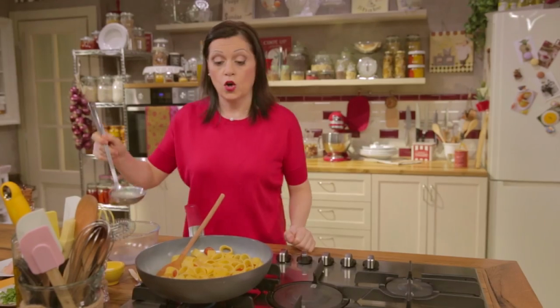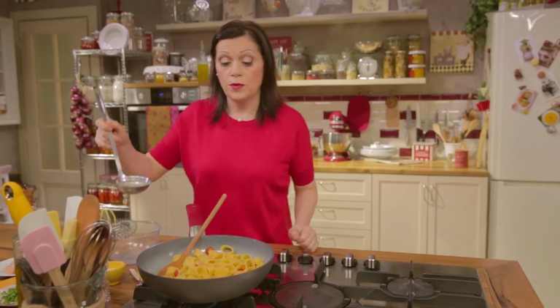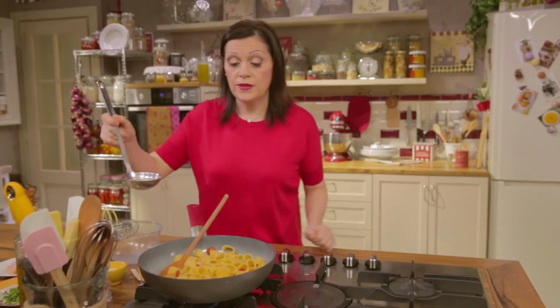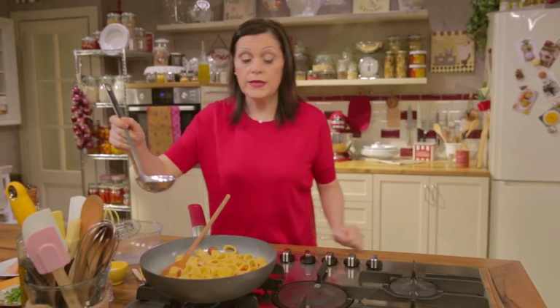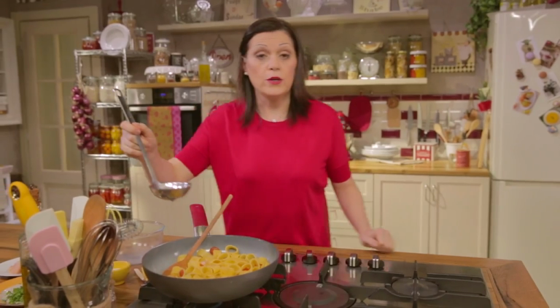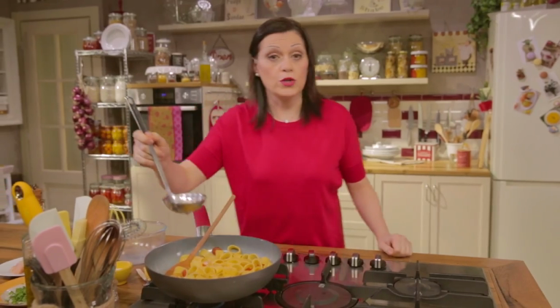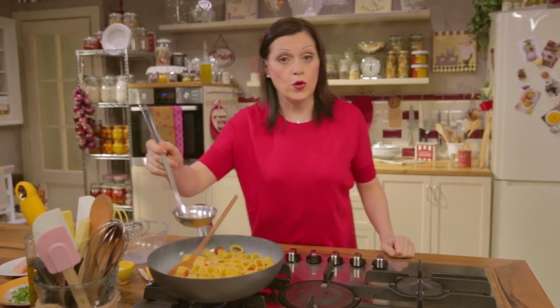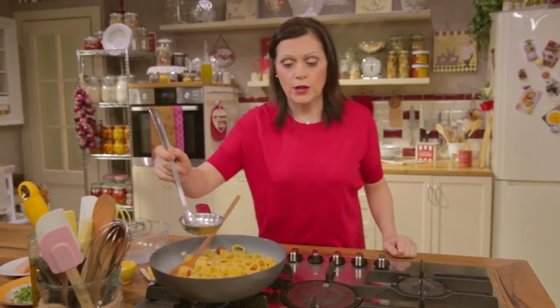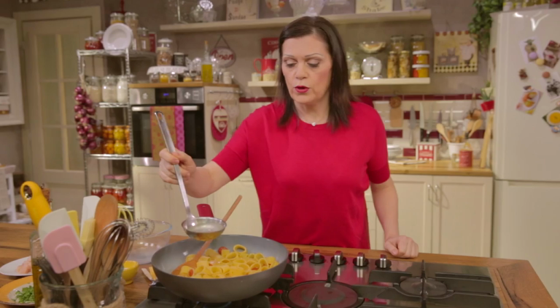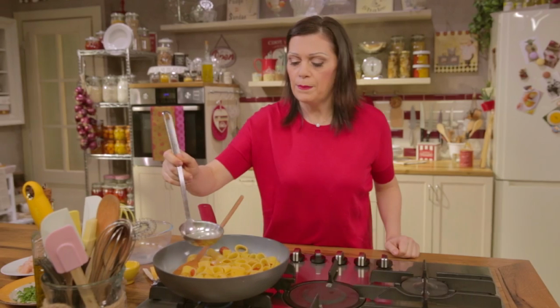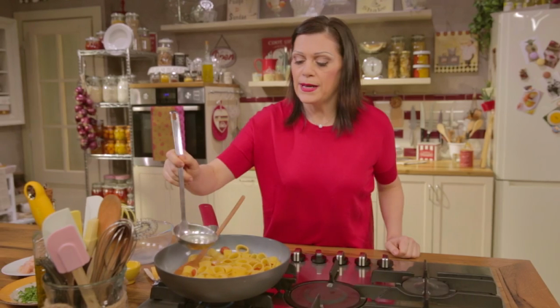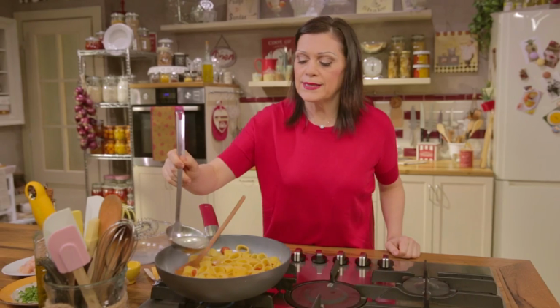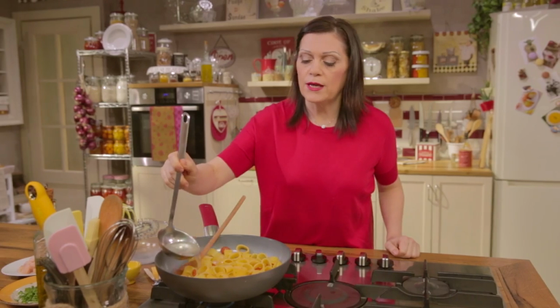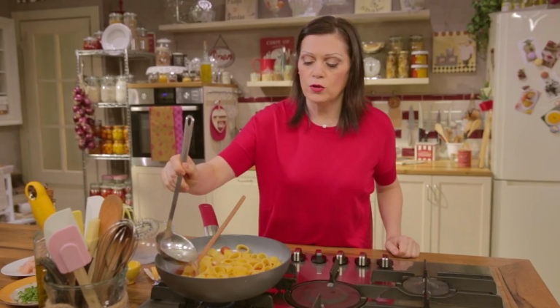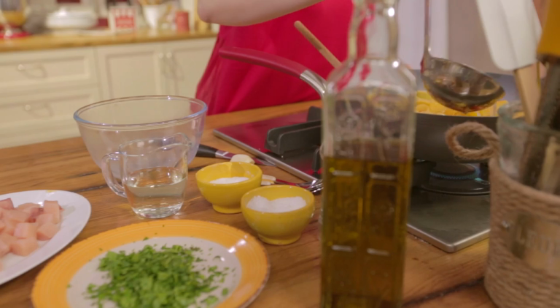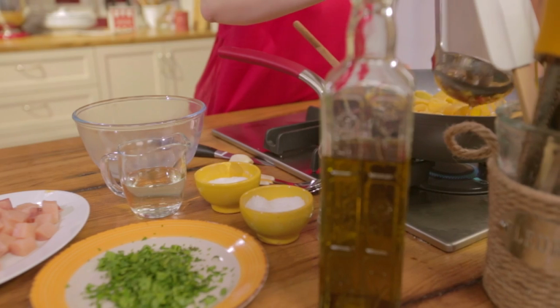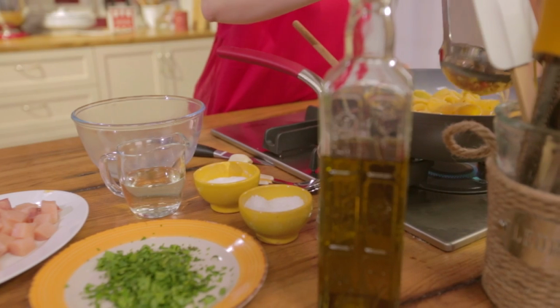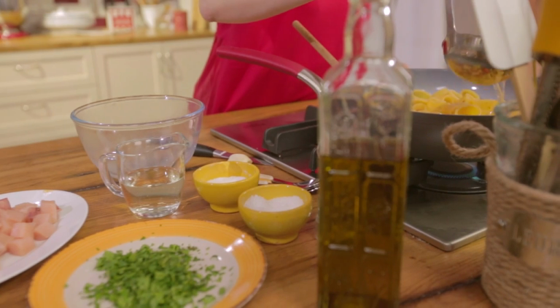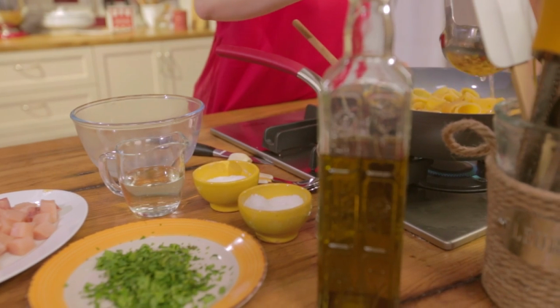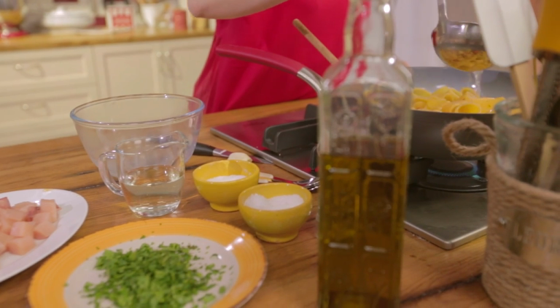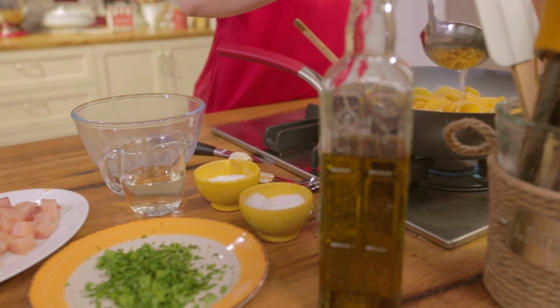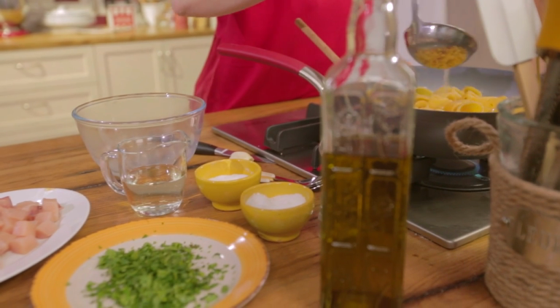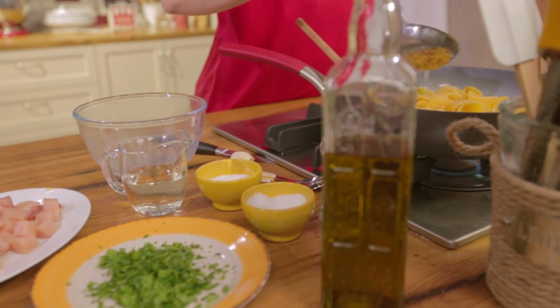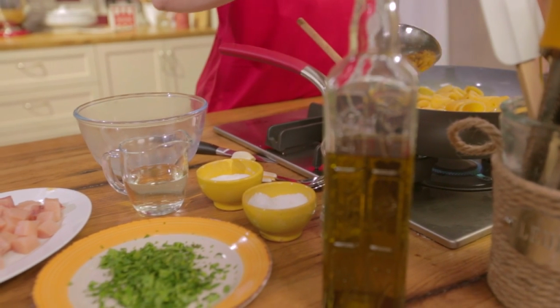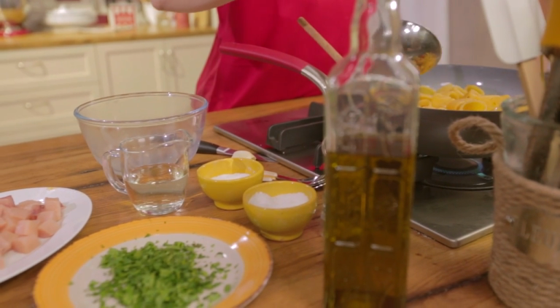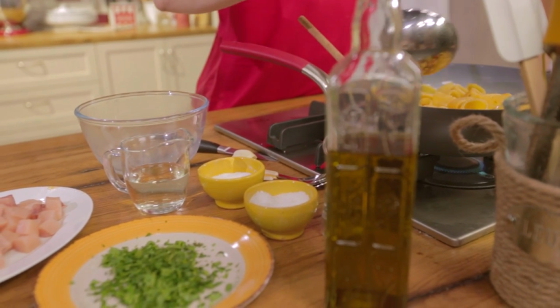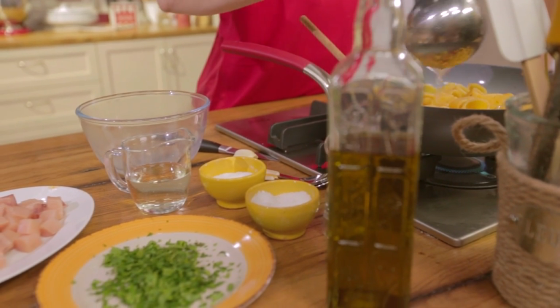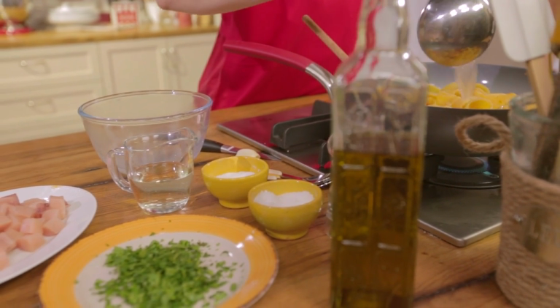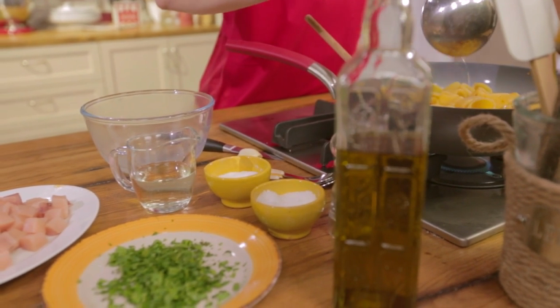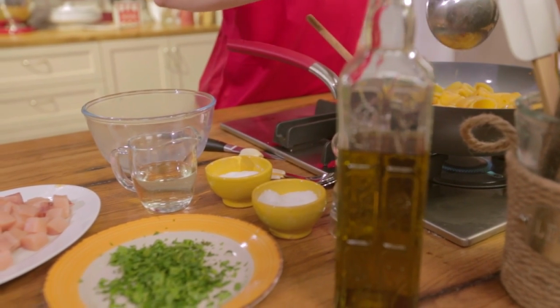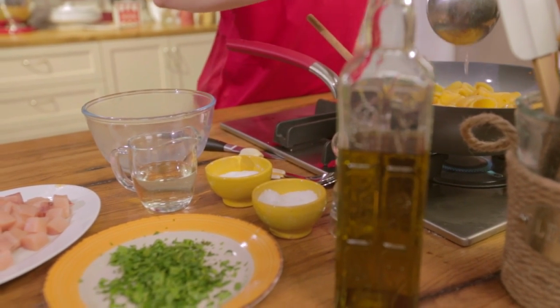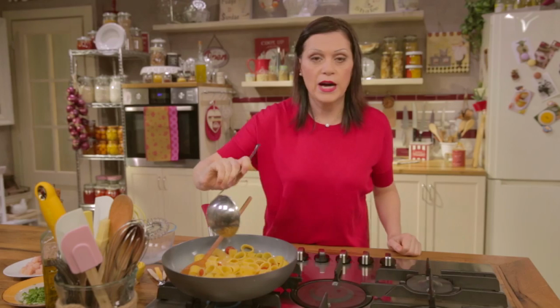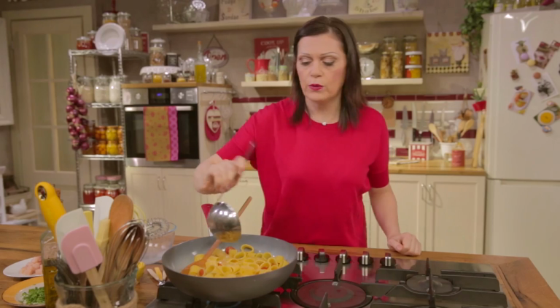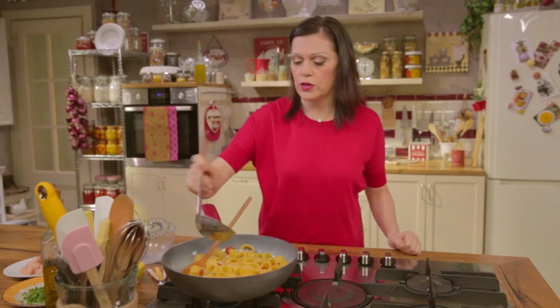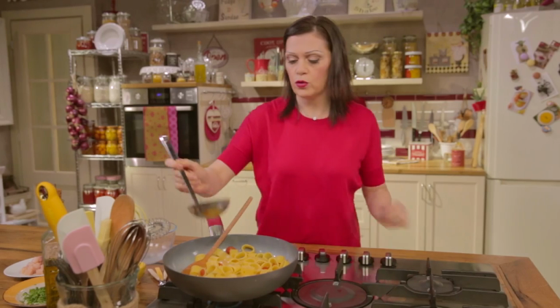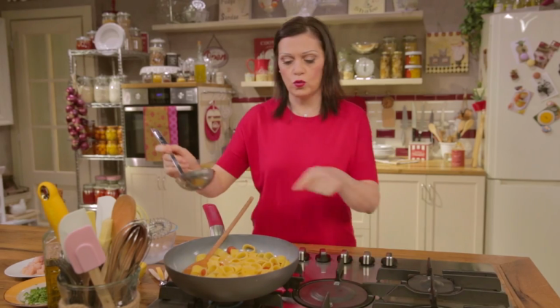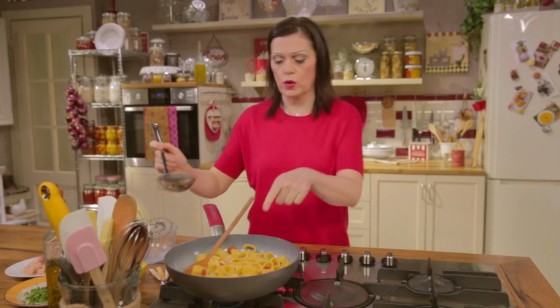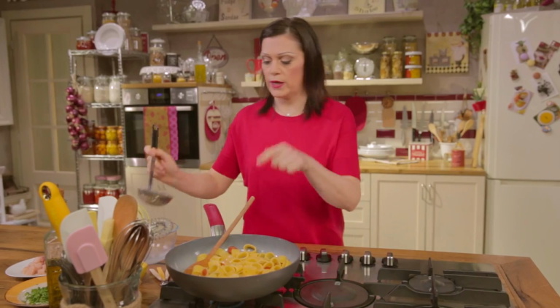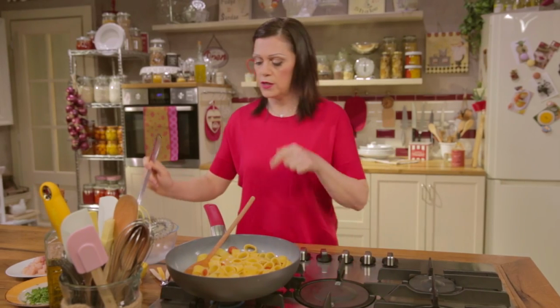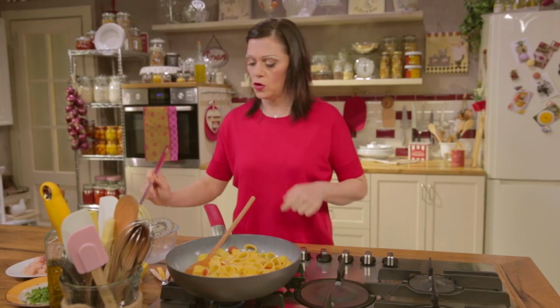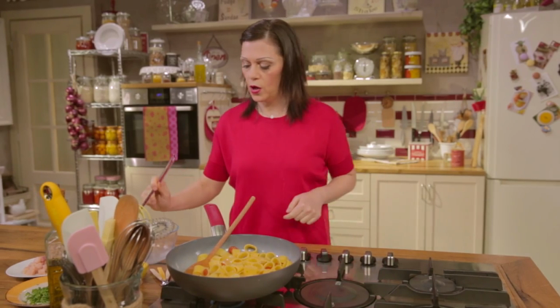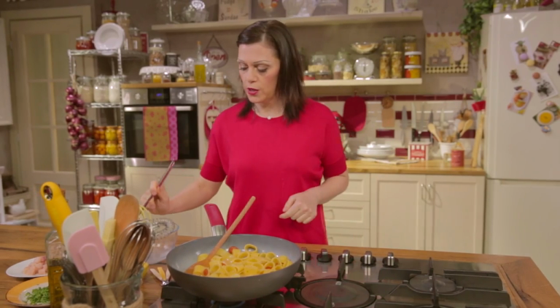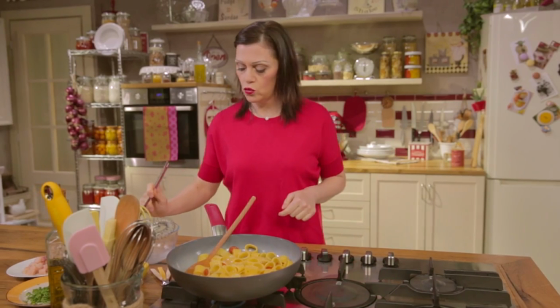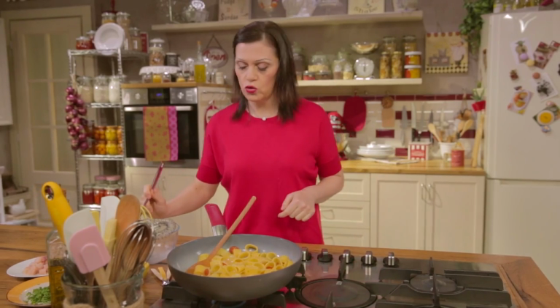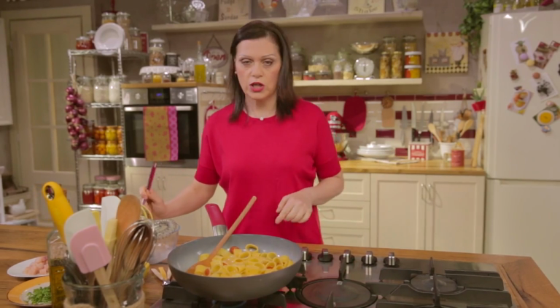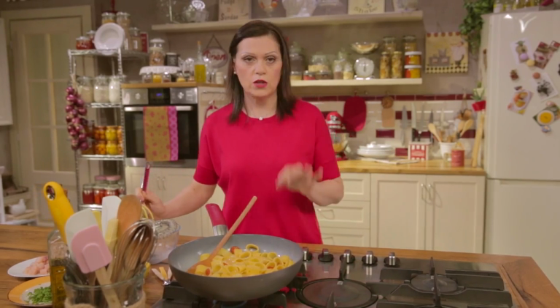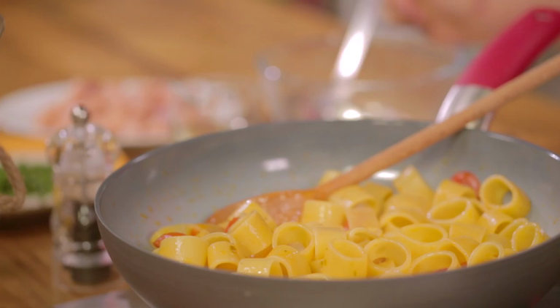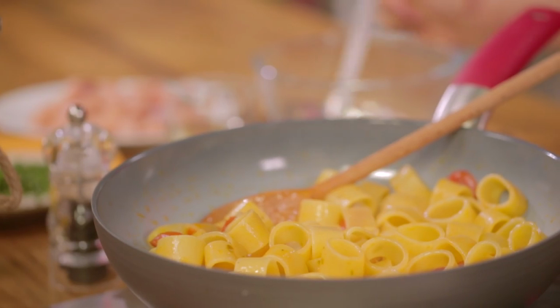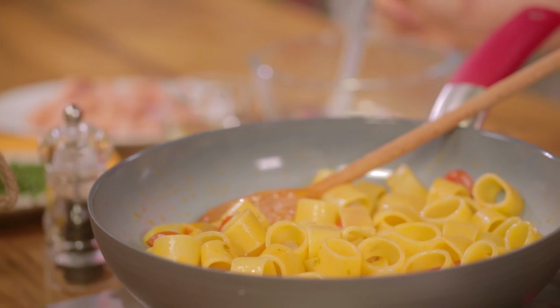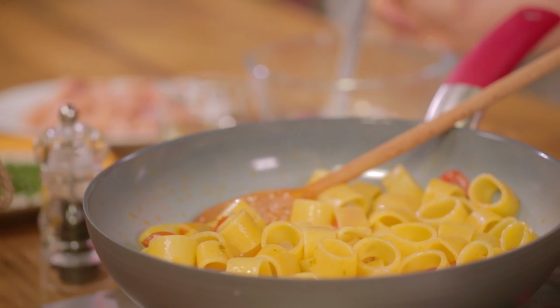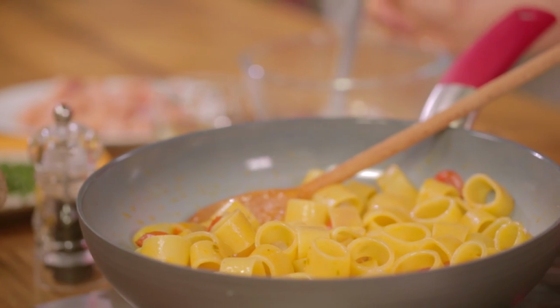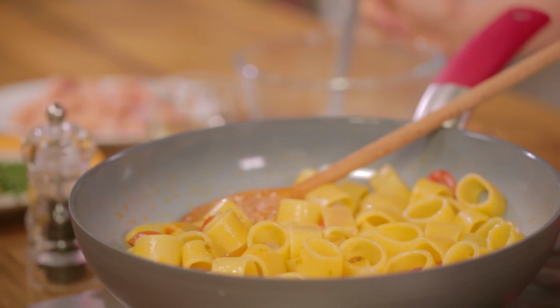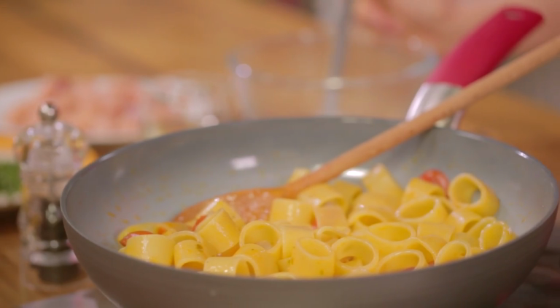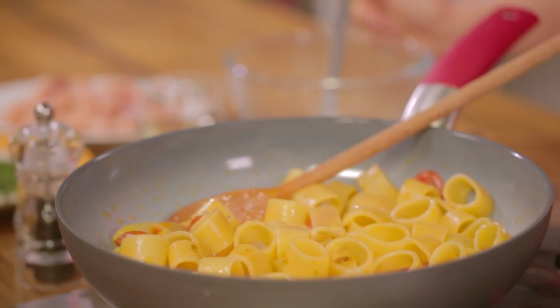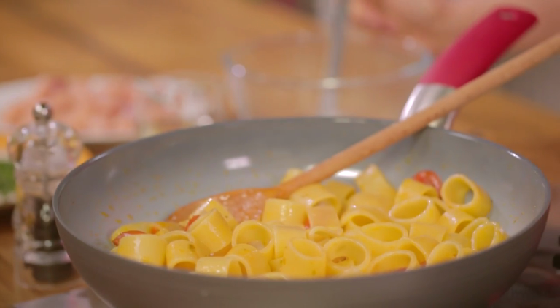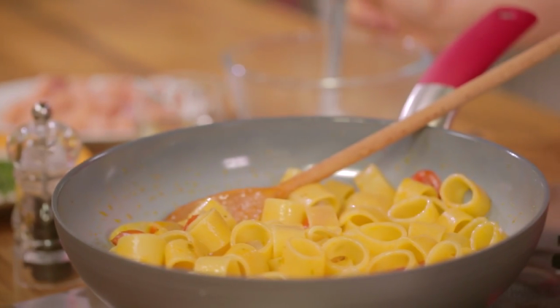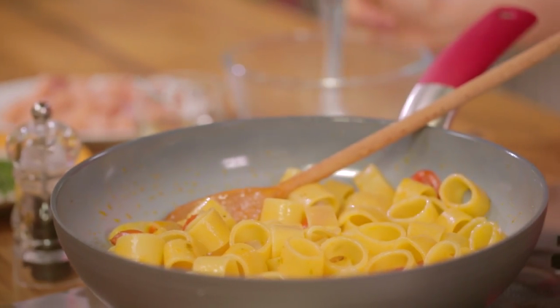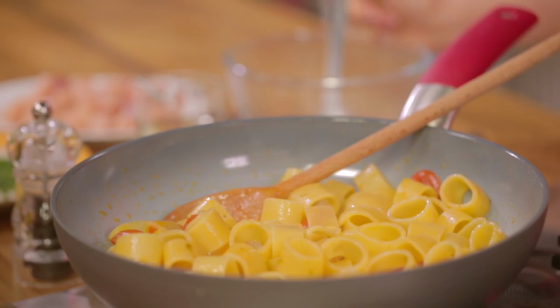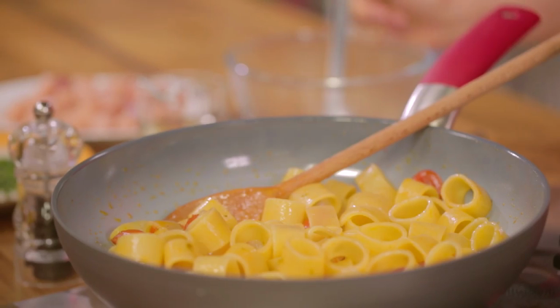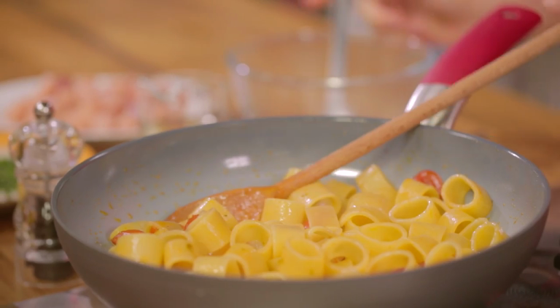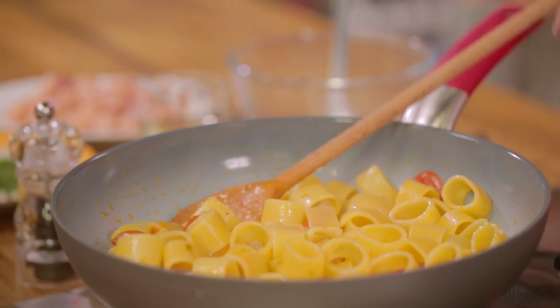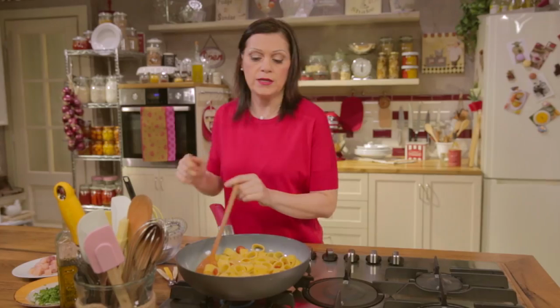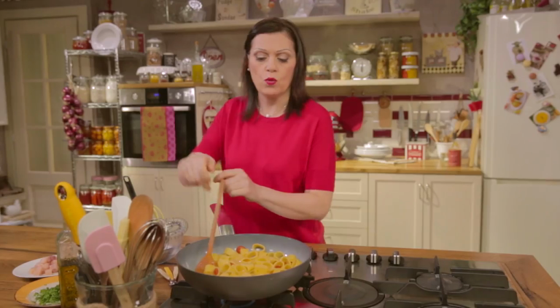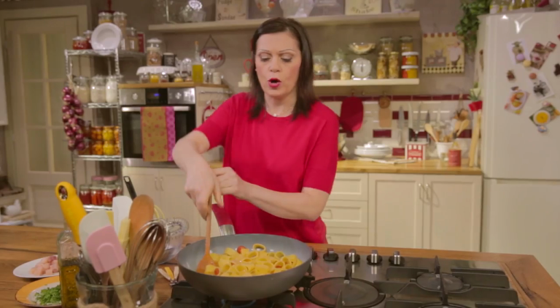Before draining, reserve some of the pasta cooking water and add one ladle full at a time until the pasta is cooked.